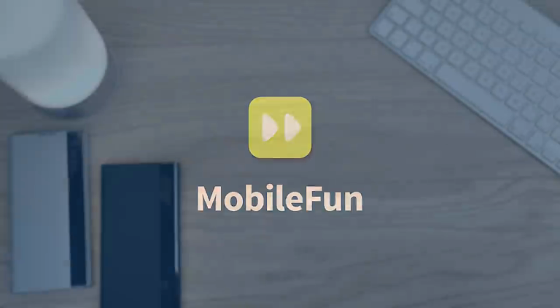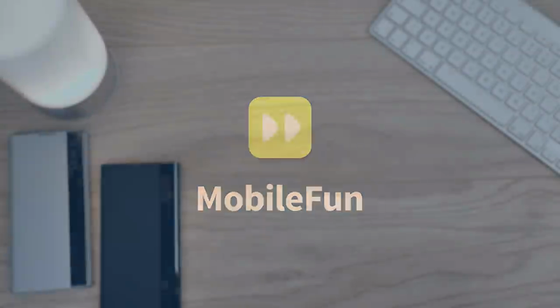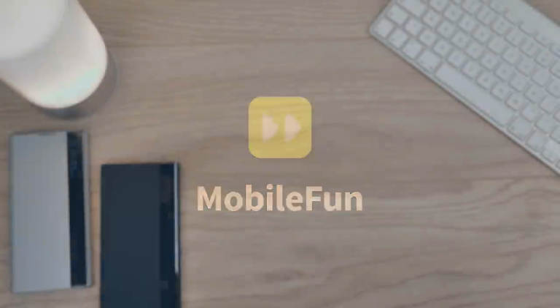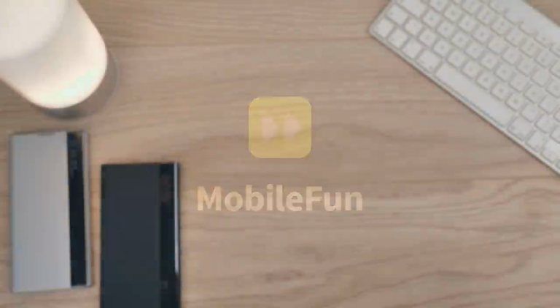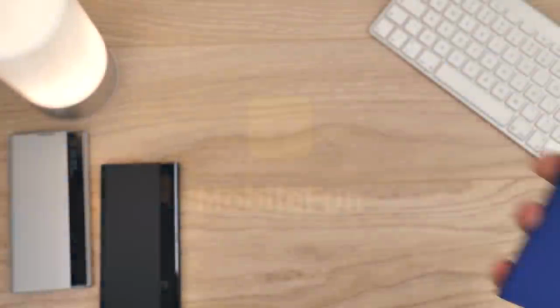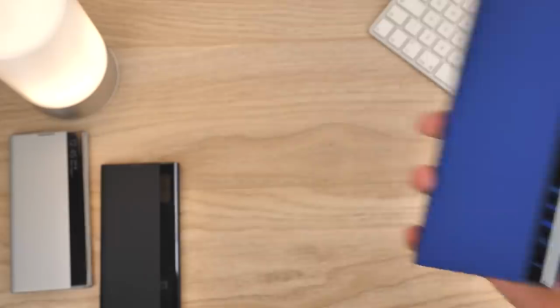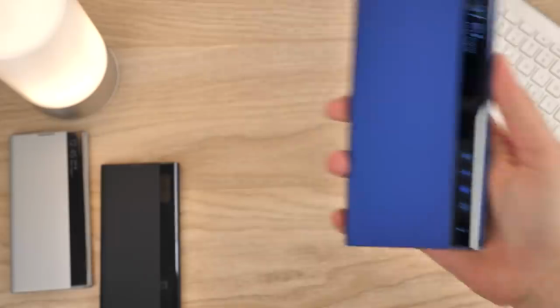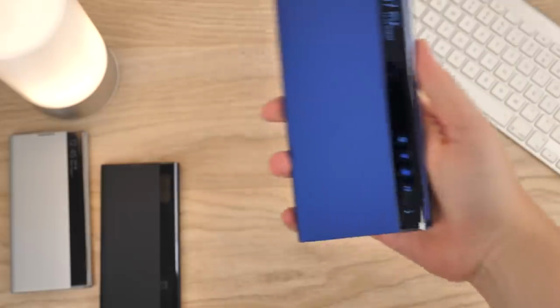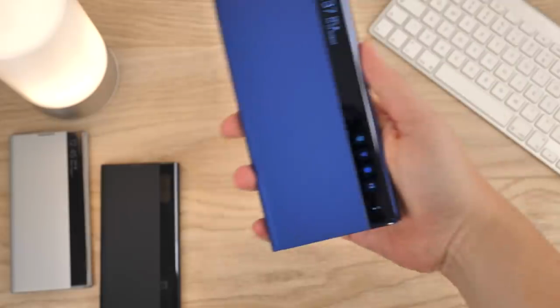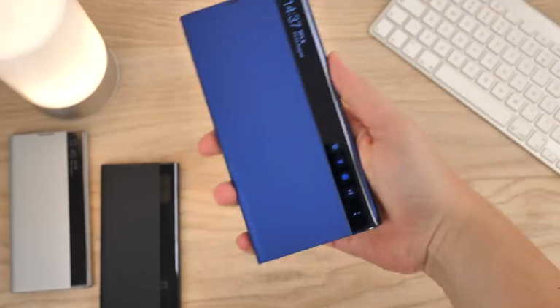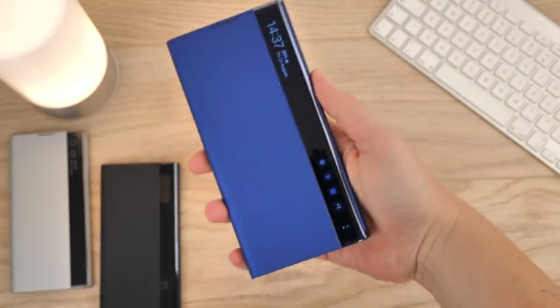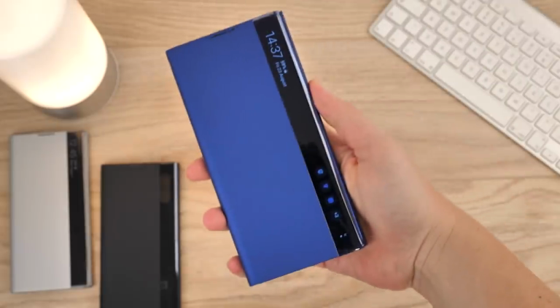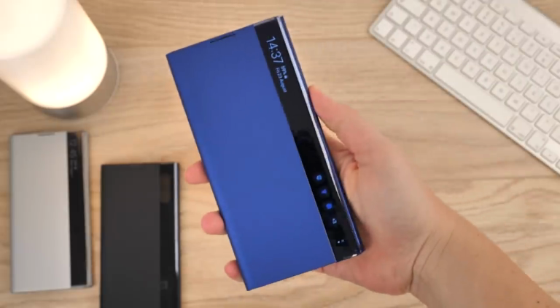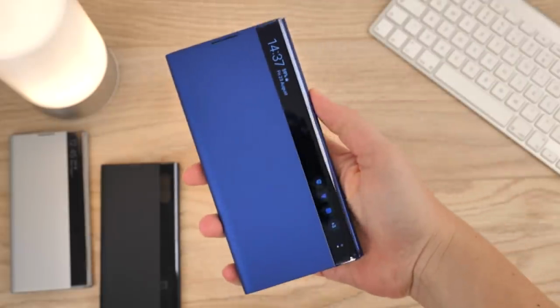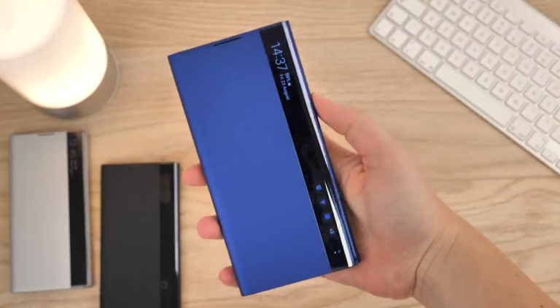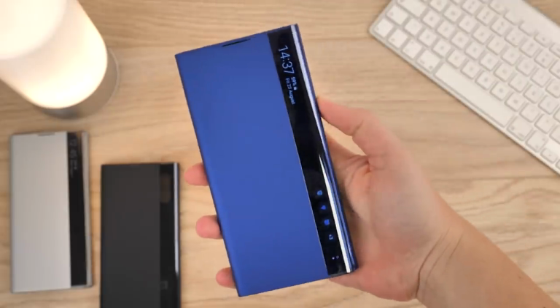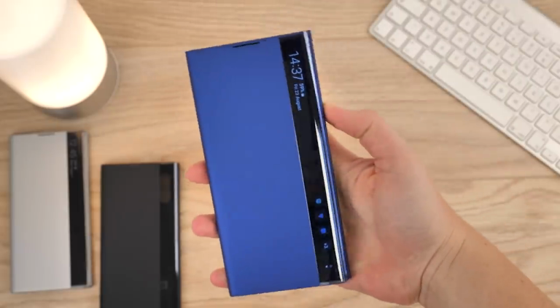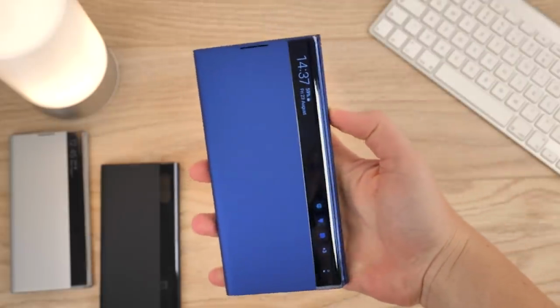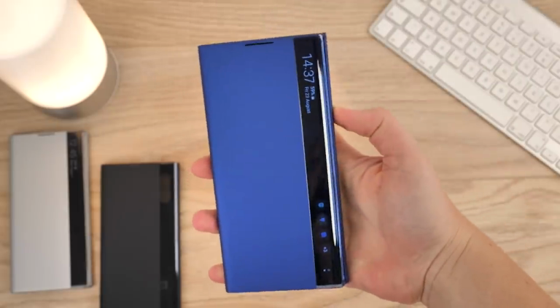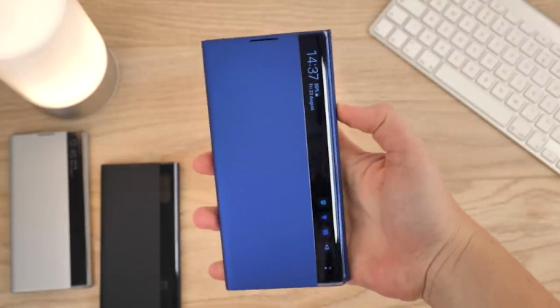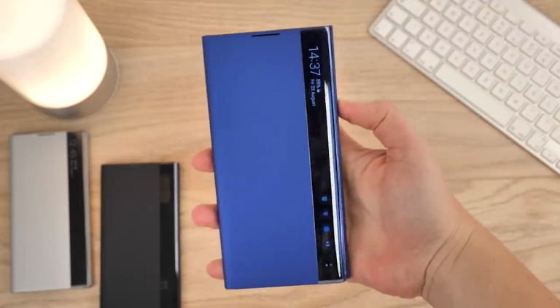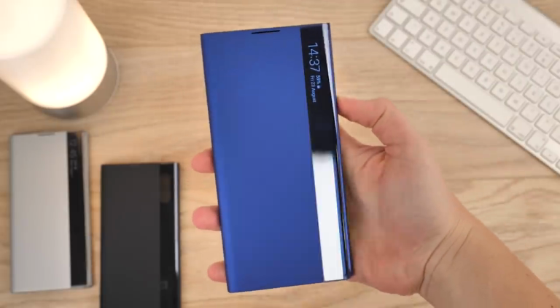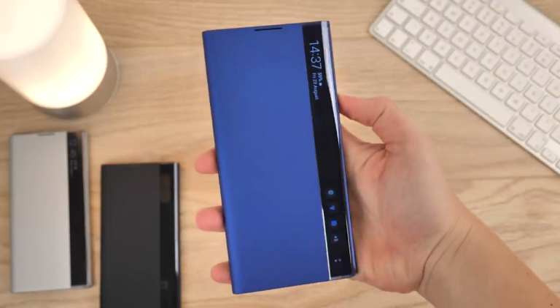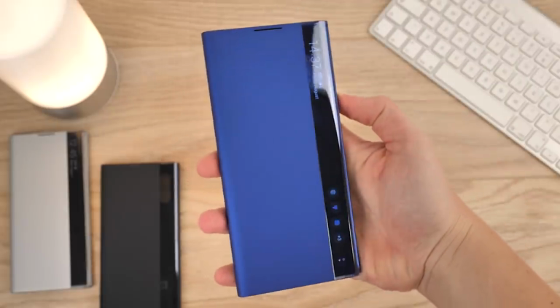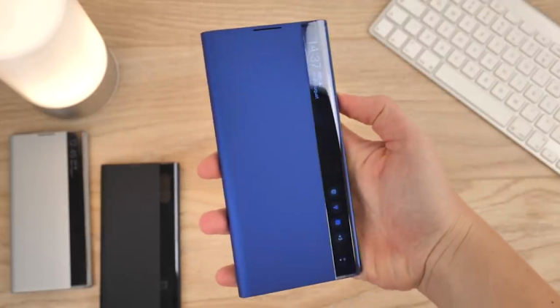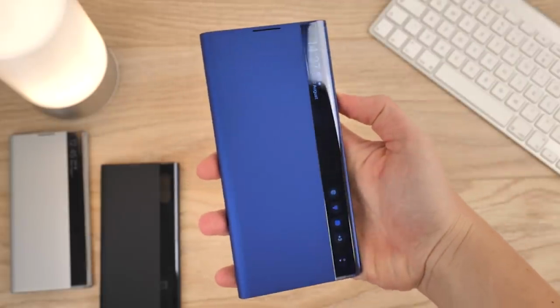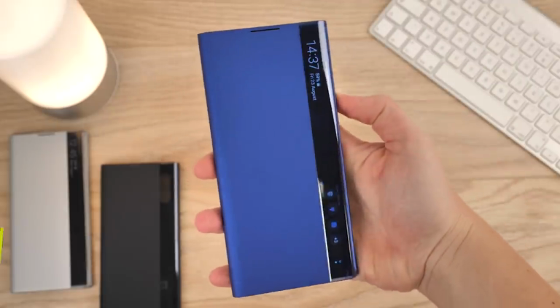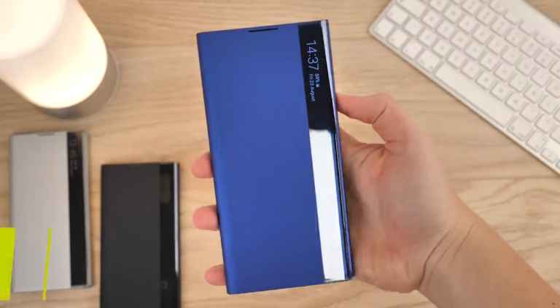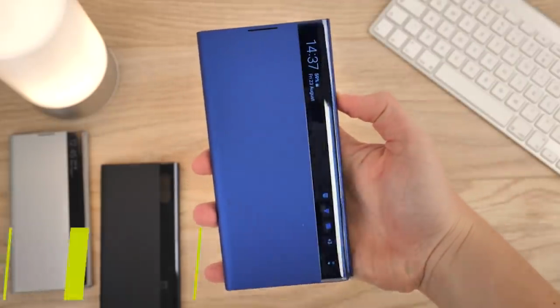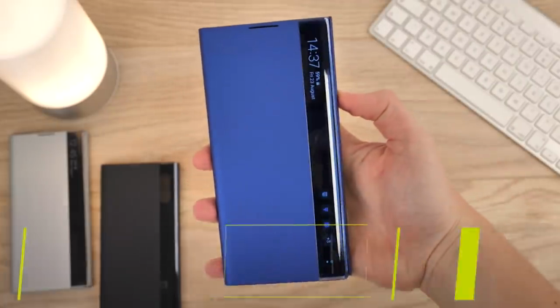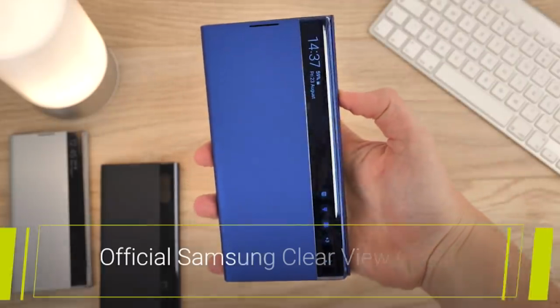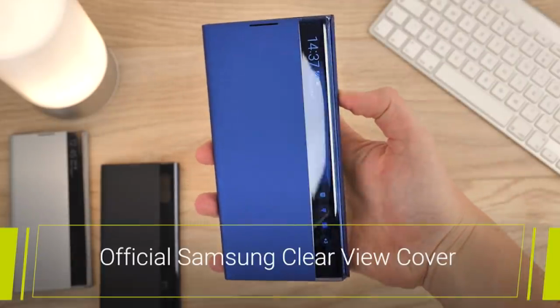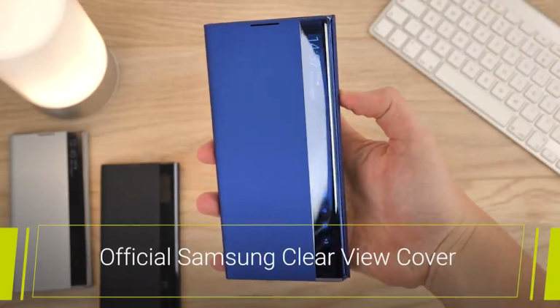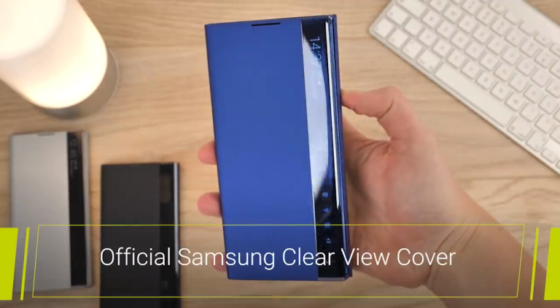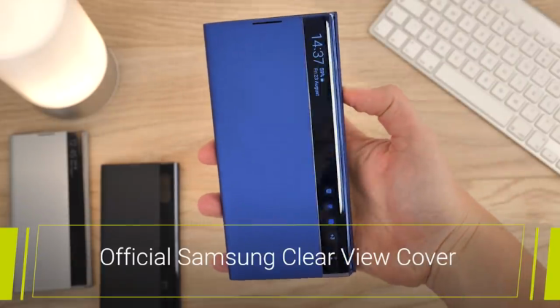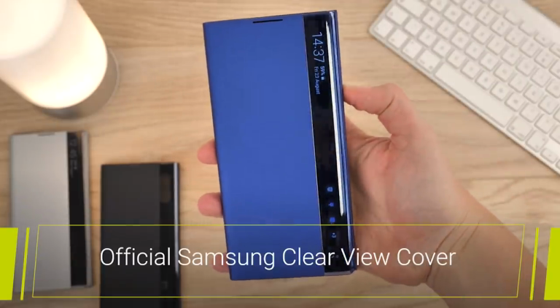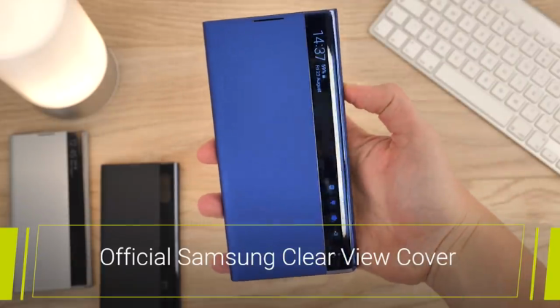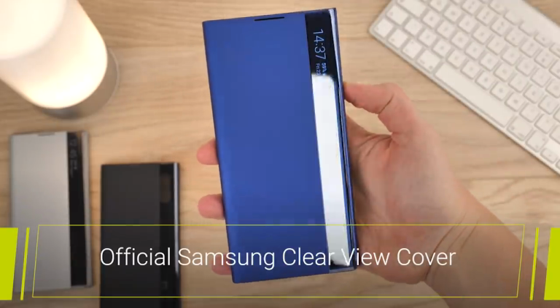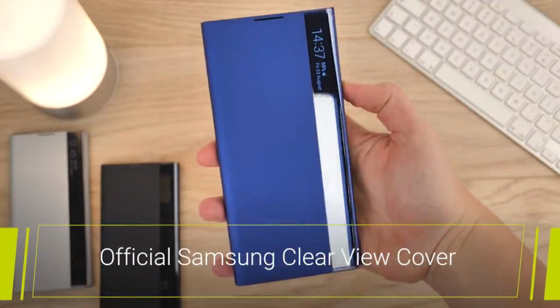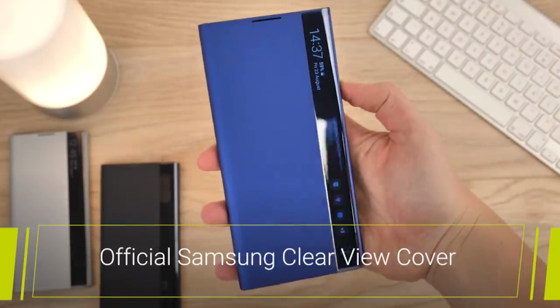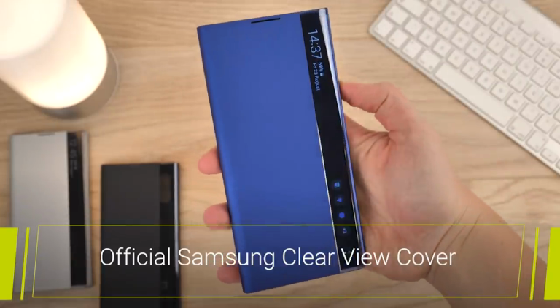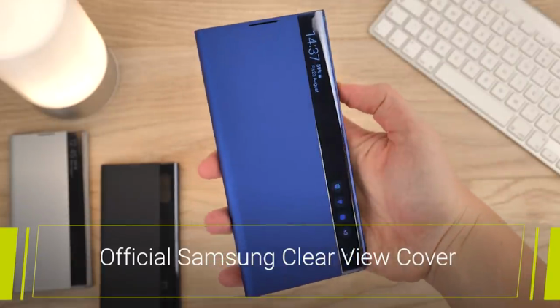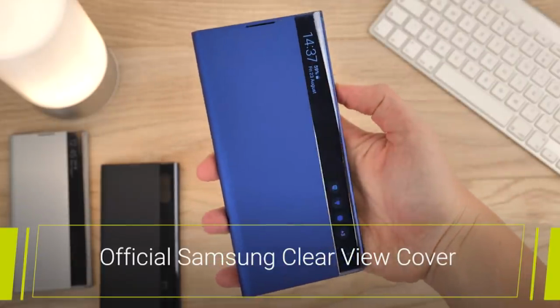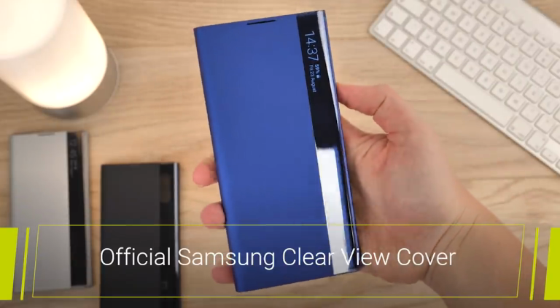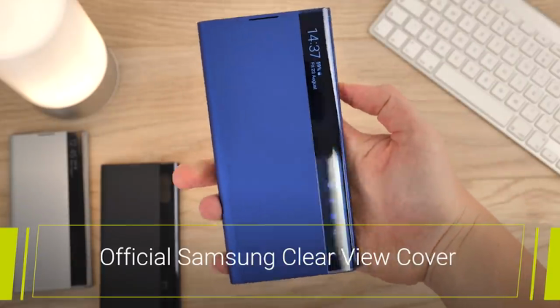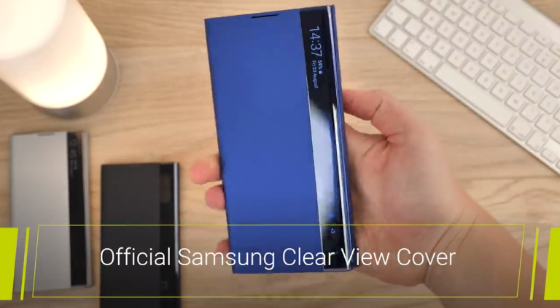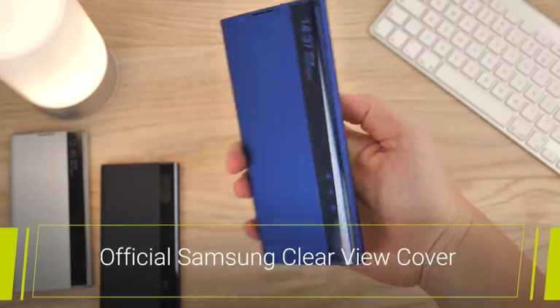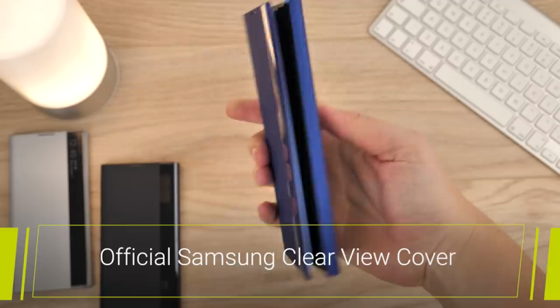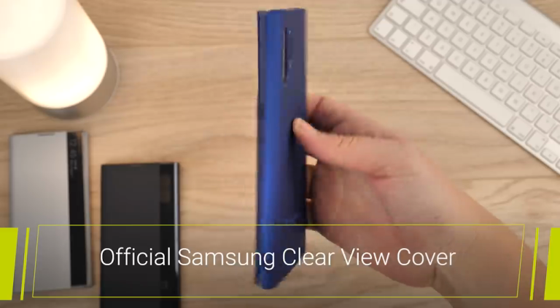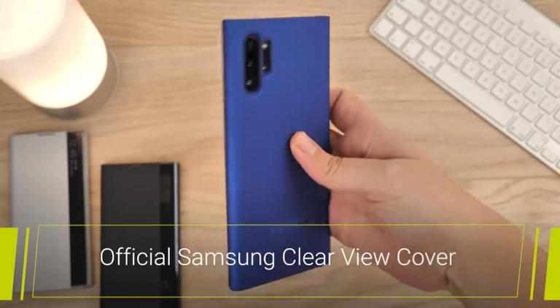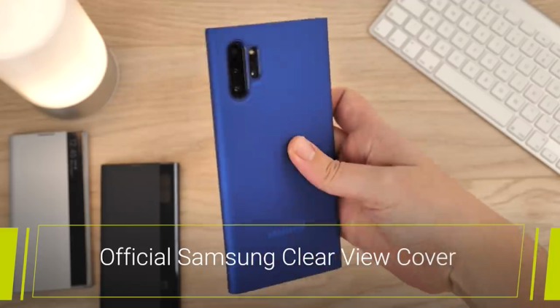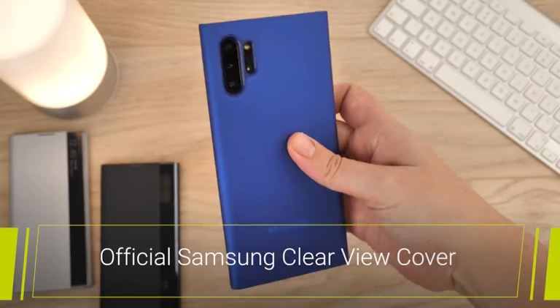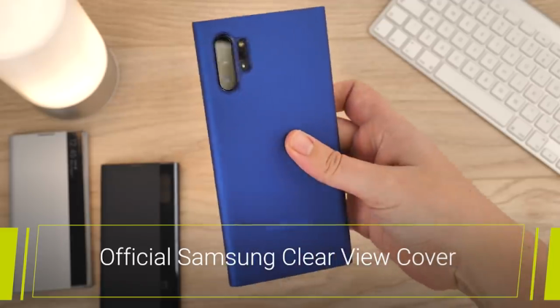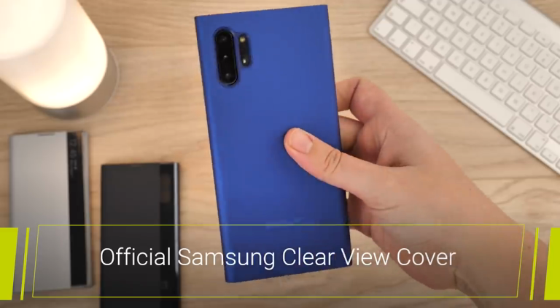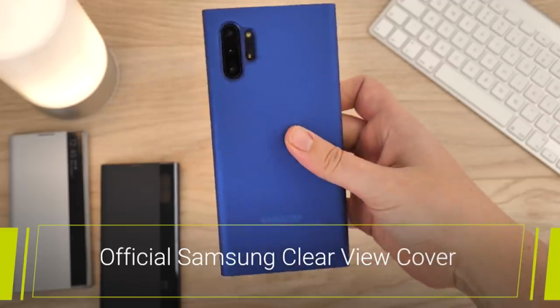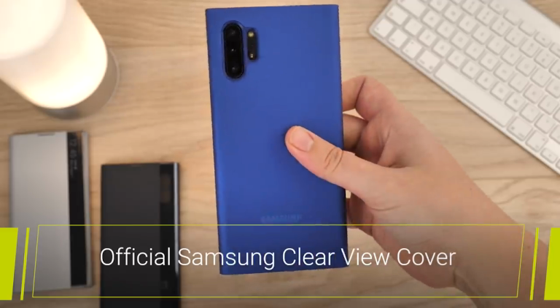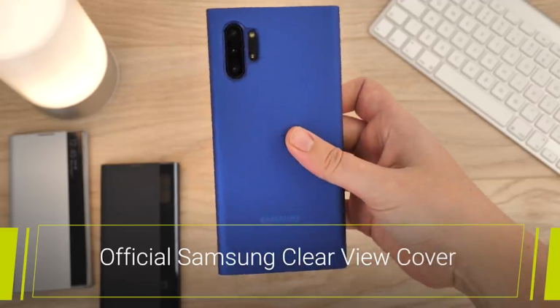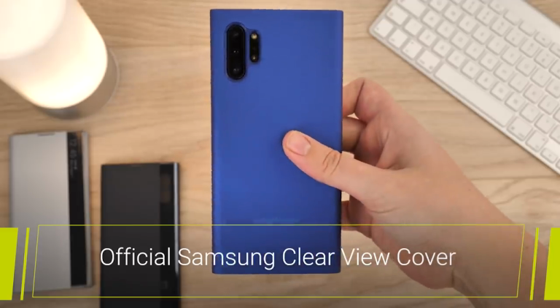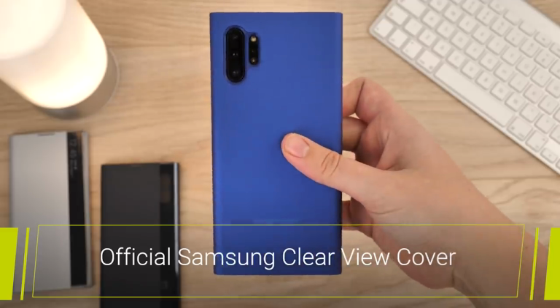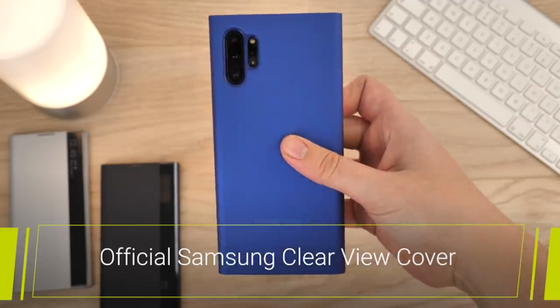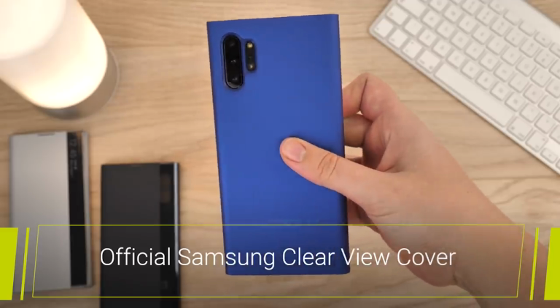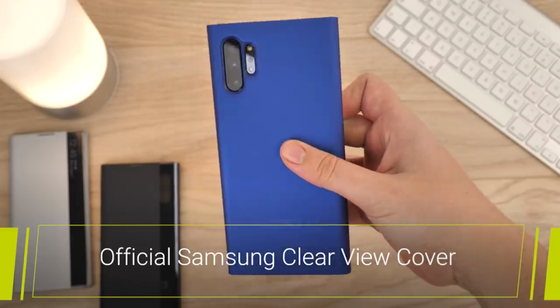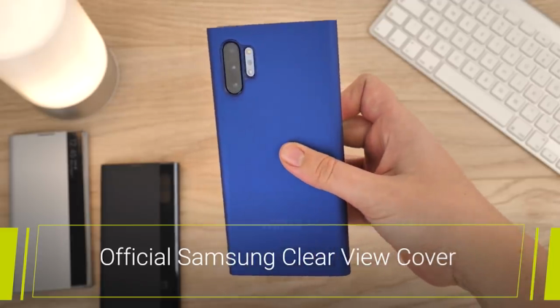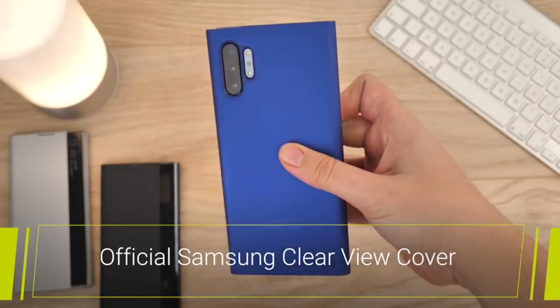Hello and welcome to this video where we will be taking a closer look at the features and style of the official Clearview cover for the Samsung Galaxy Note 10 and 10 Plus.